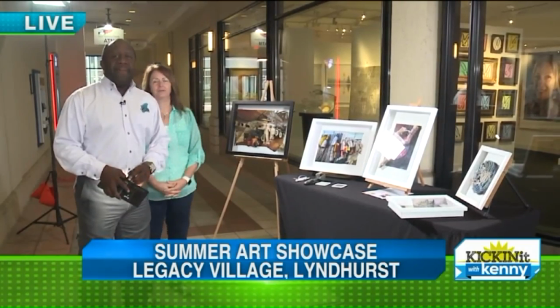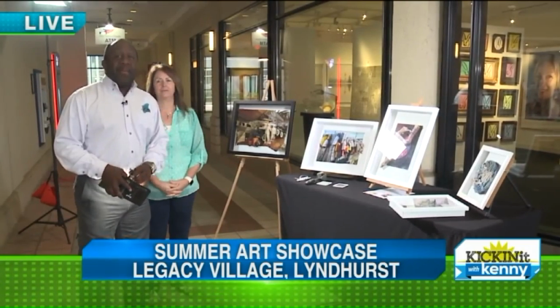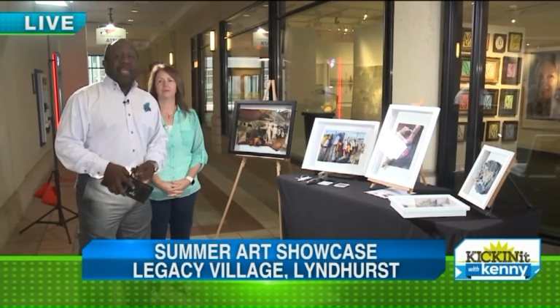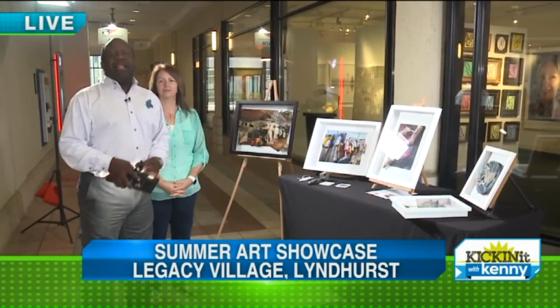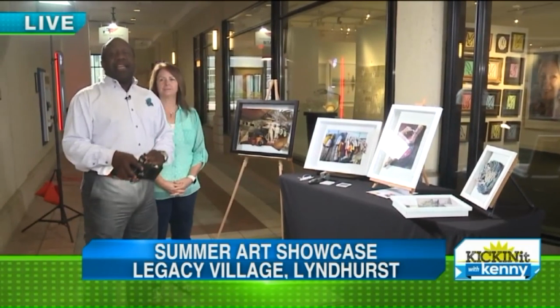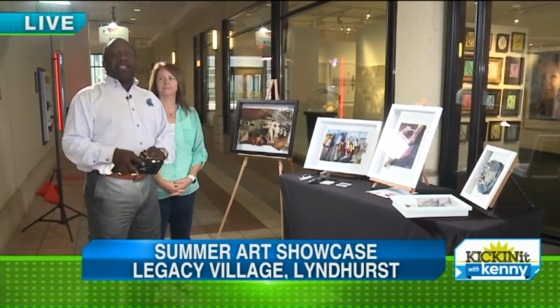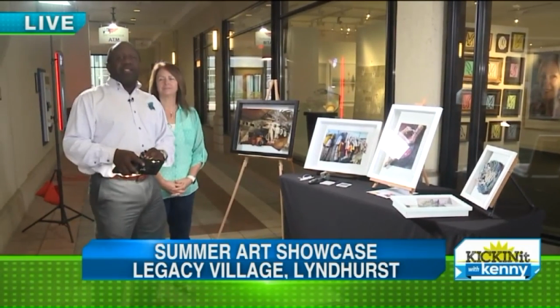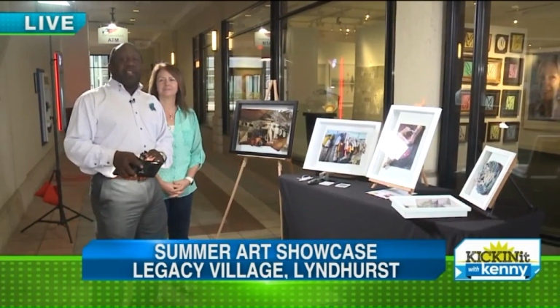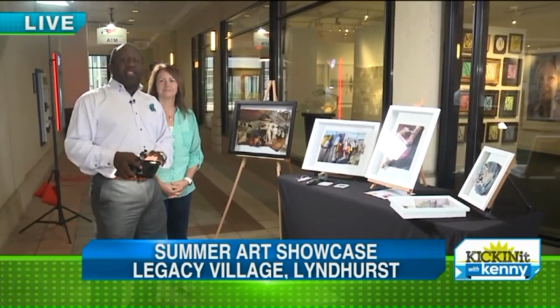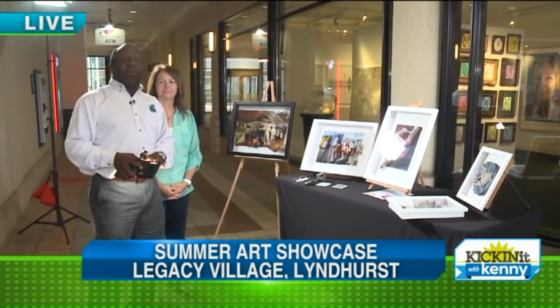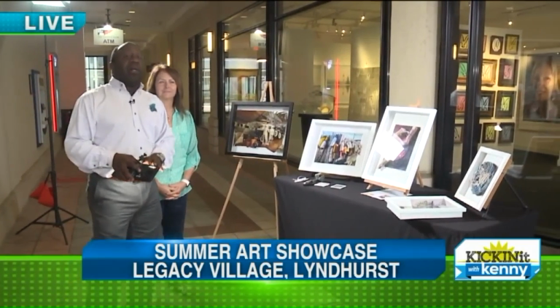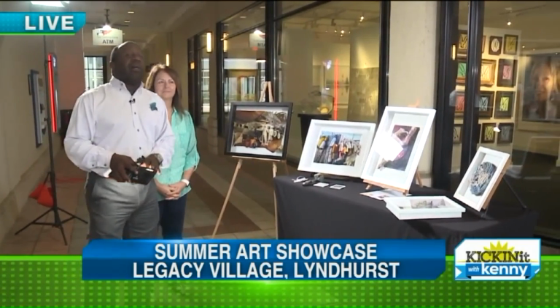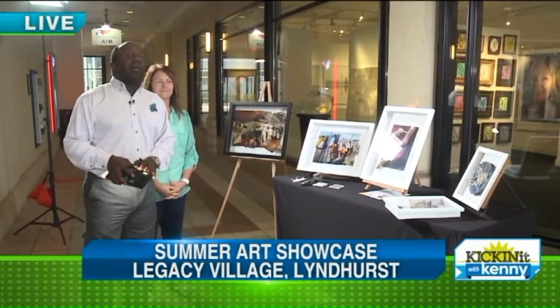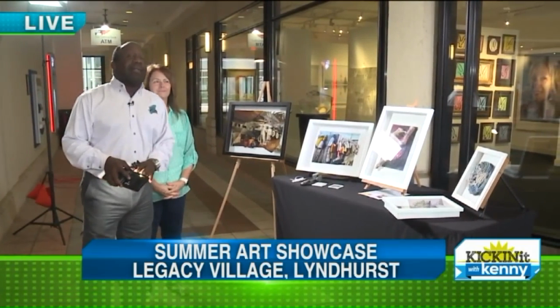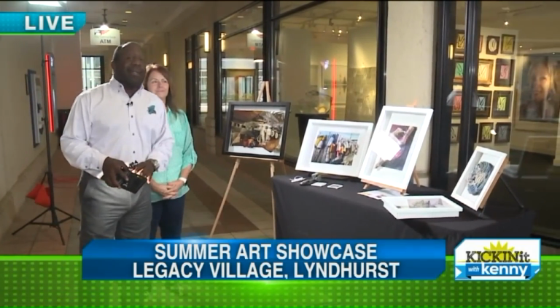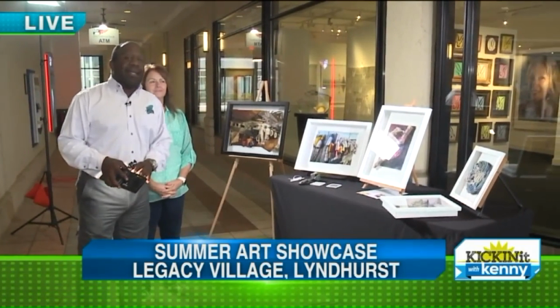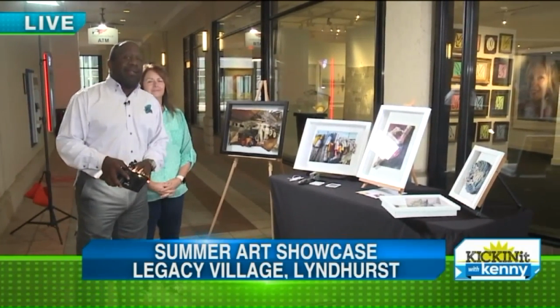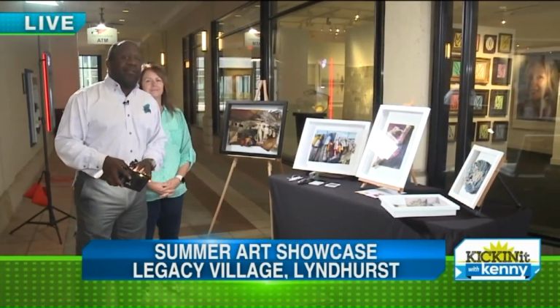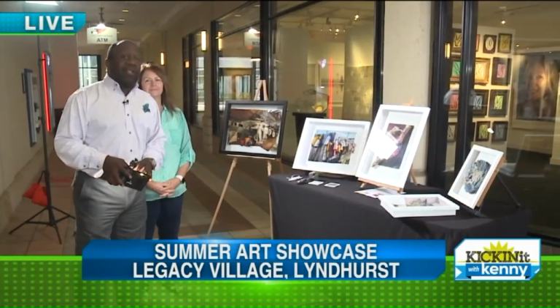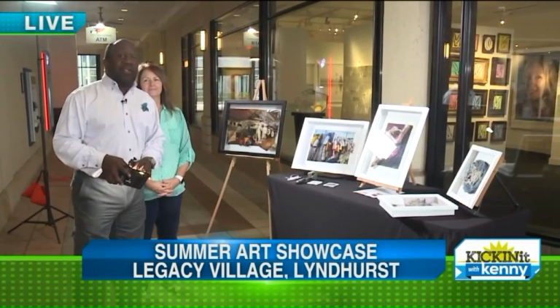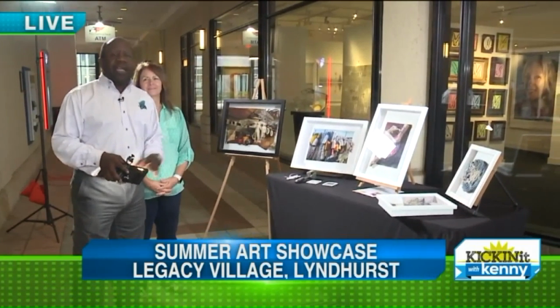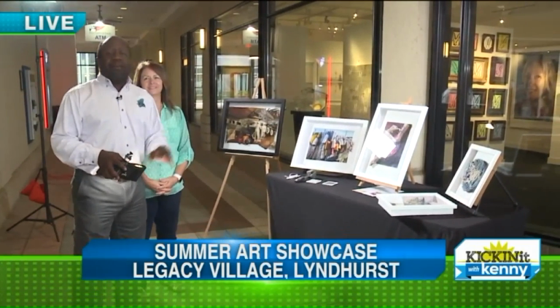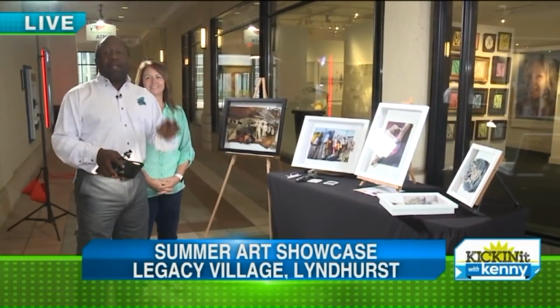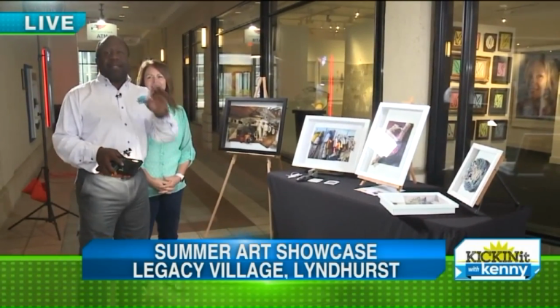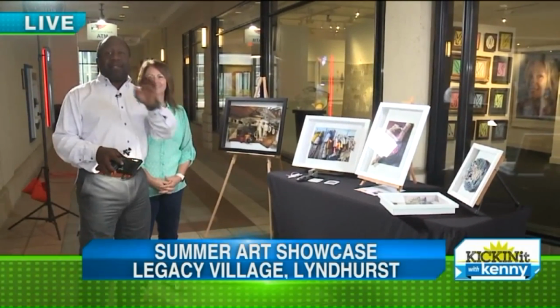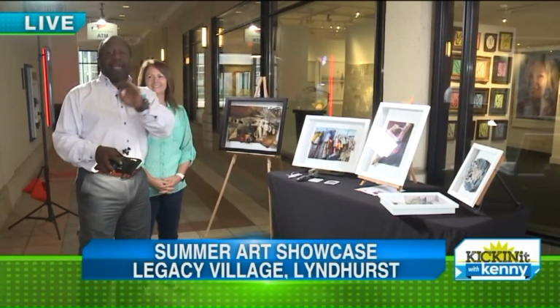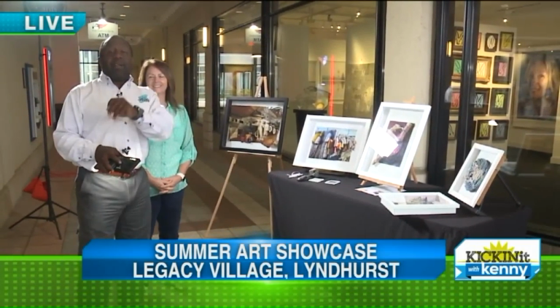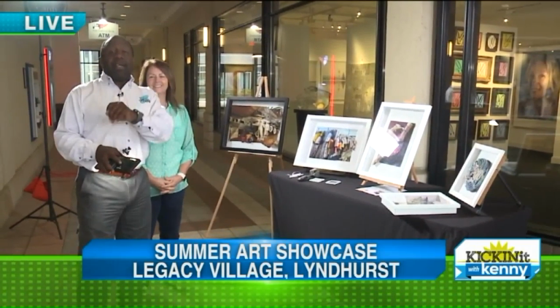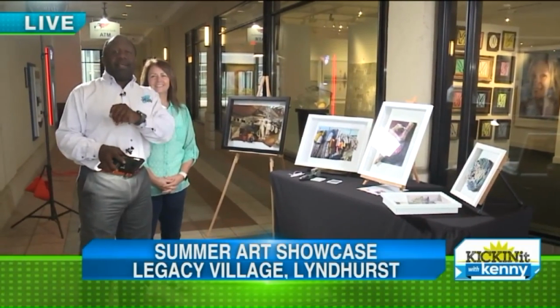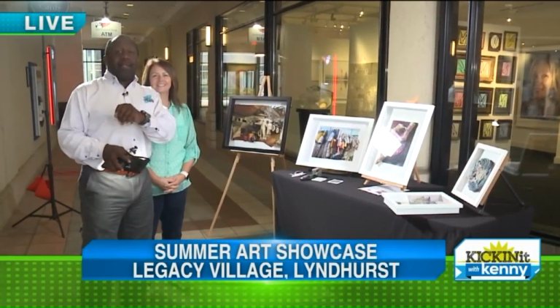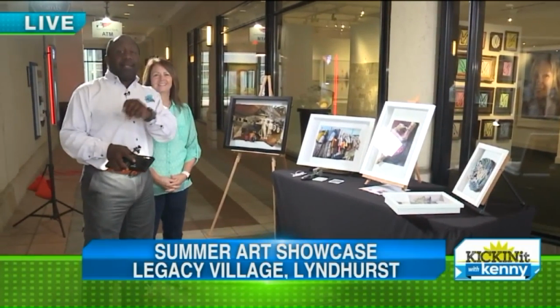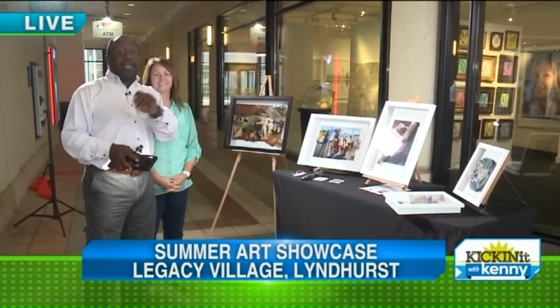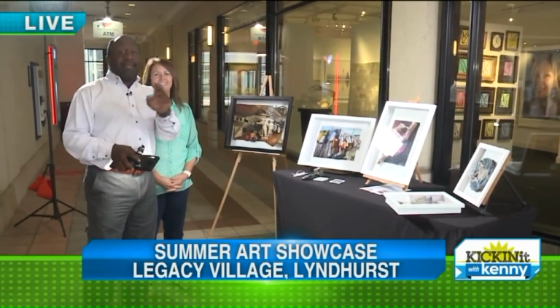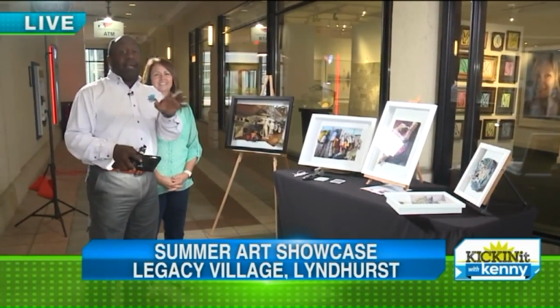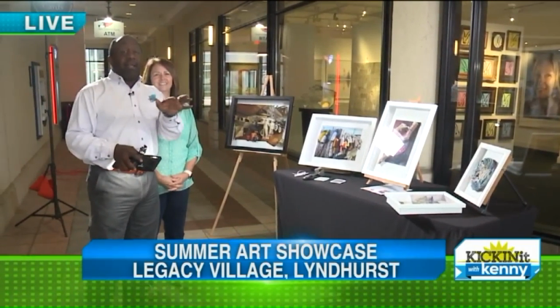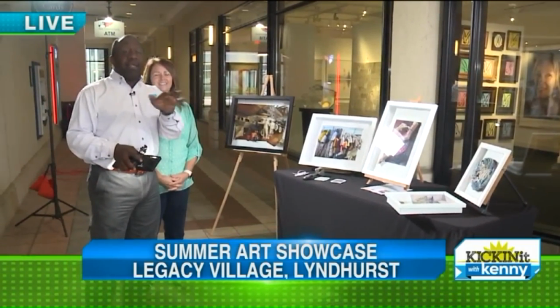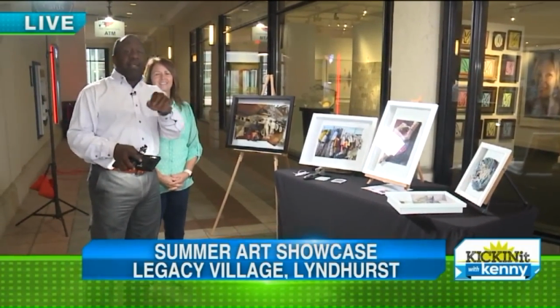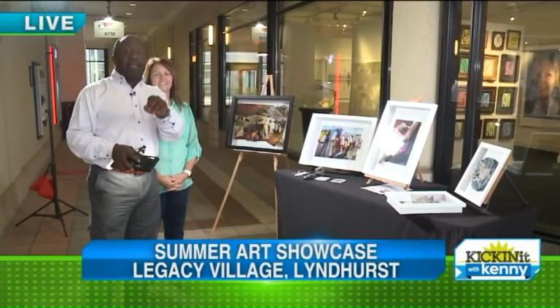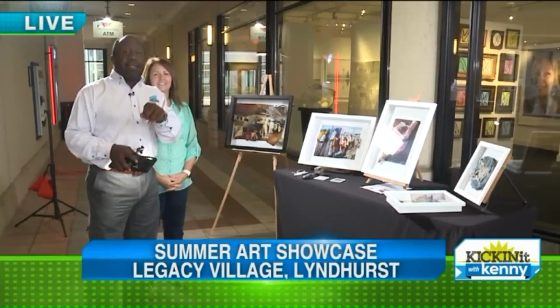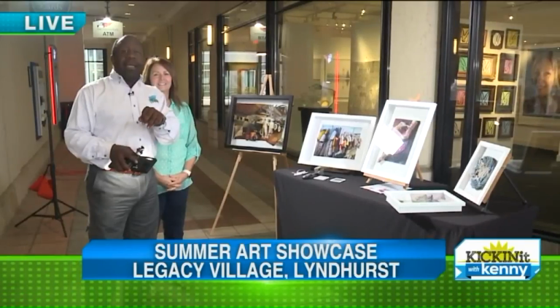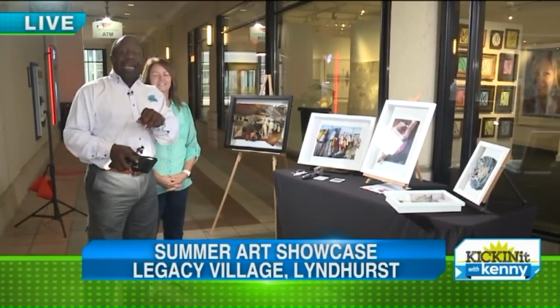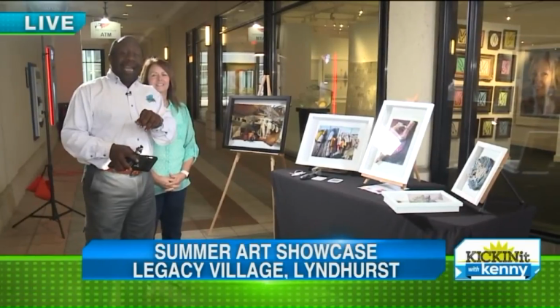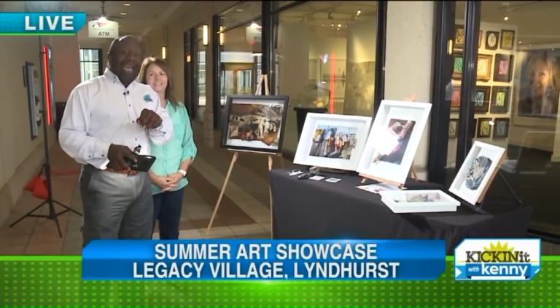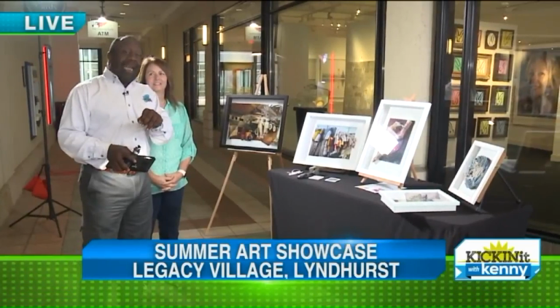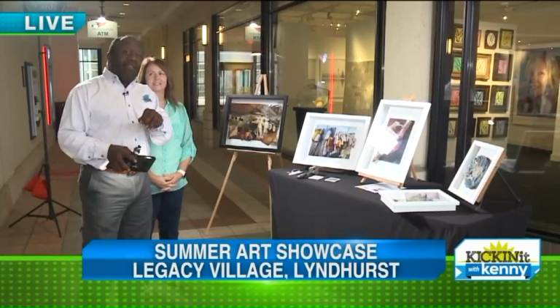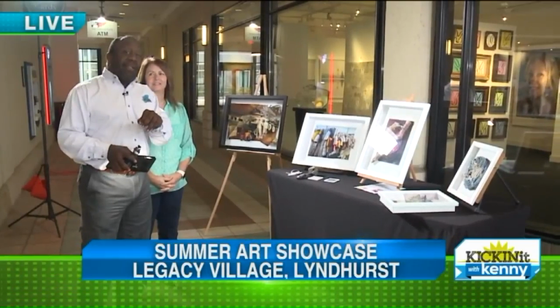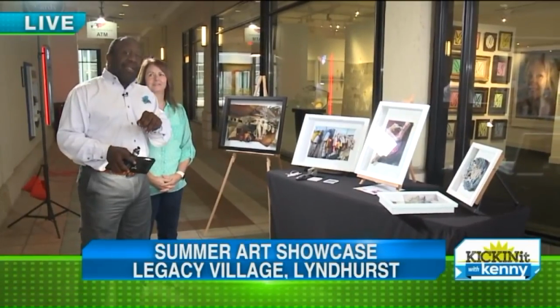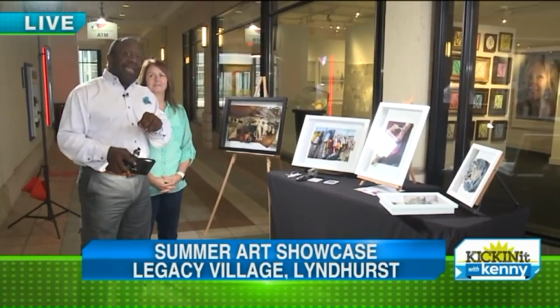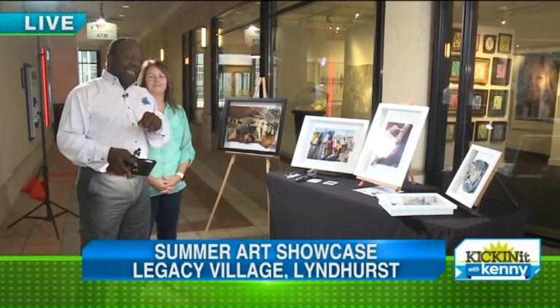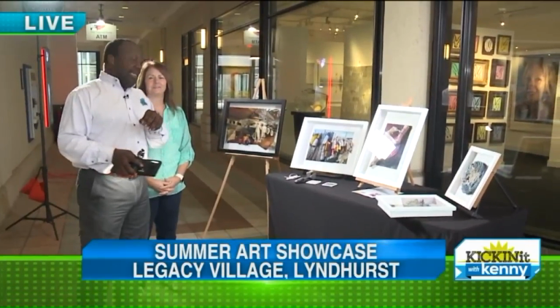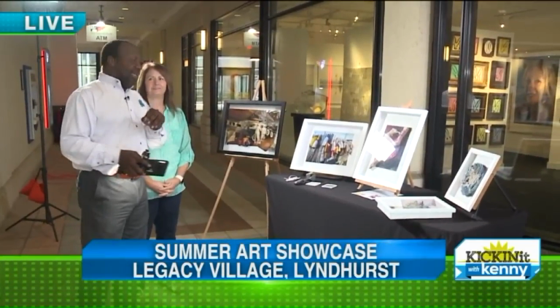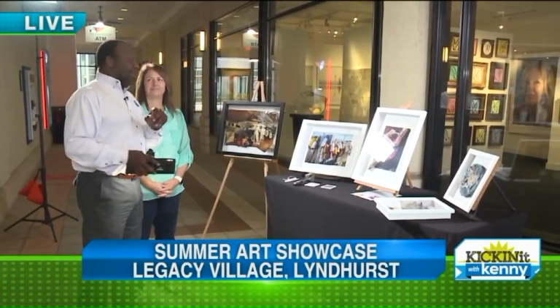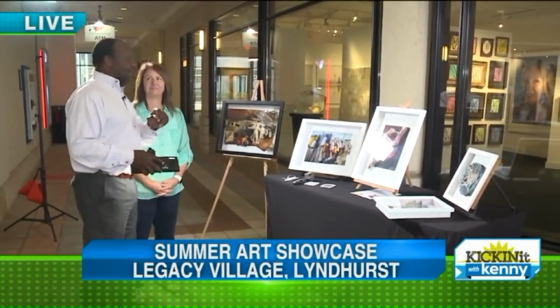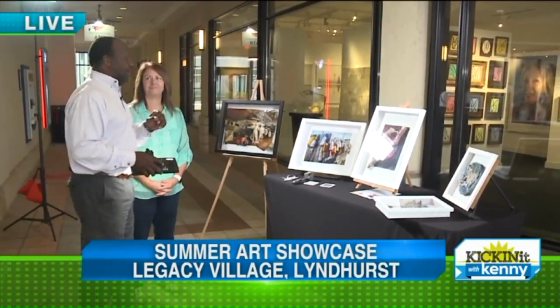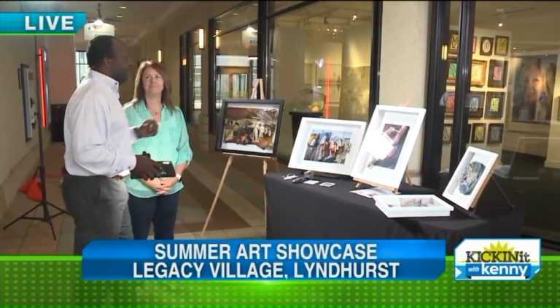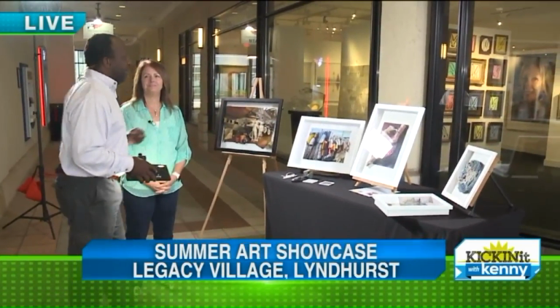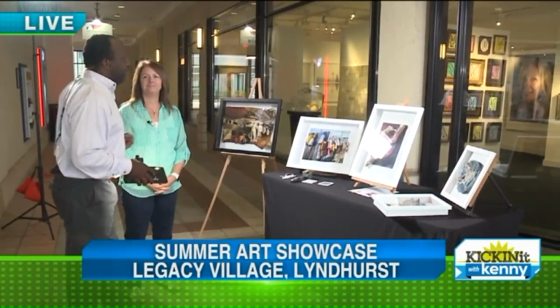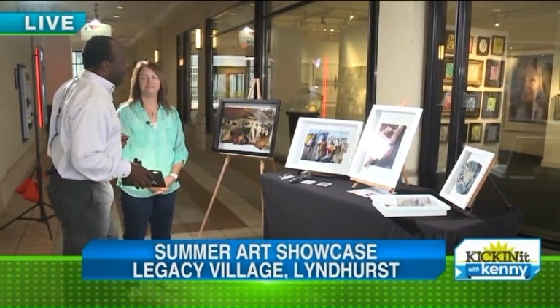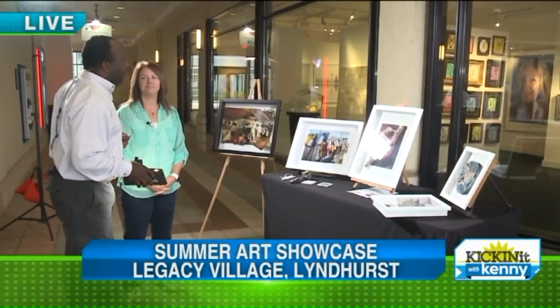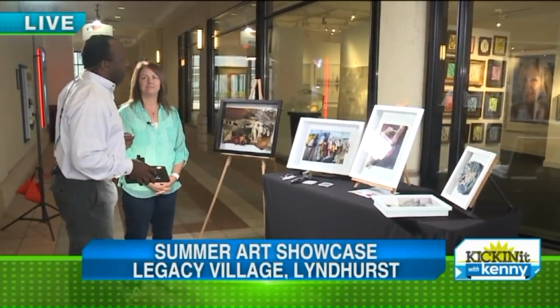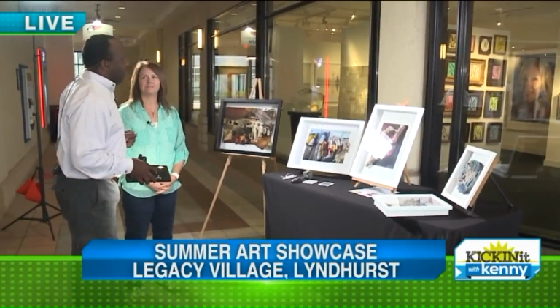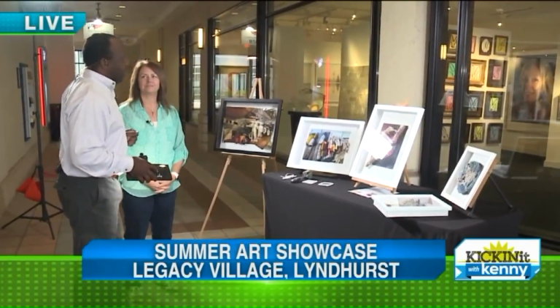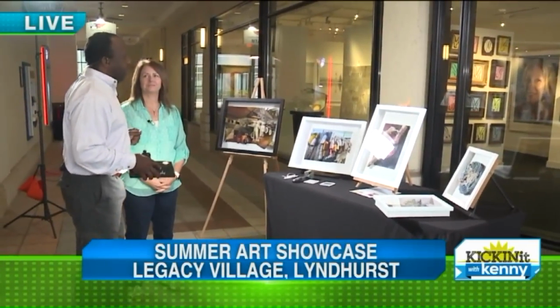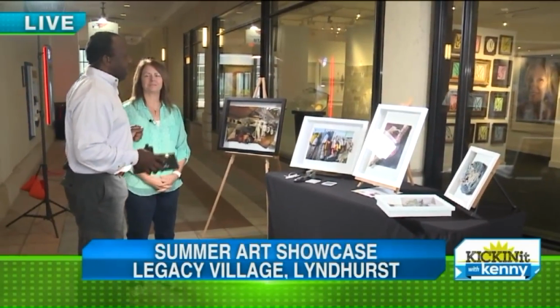In Legacy Village for Art in the Village, happening this Saturday and Sunday — Saturday 10 to 8, Sunday 10 to 6 — over 100 artists.